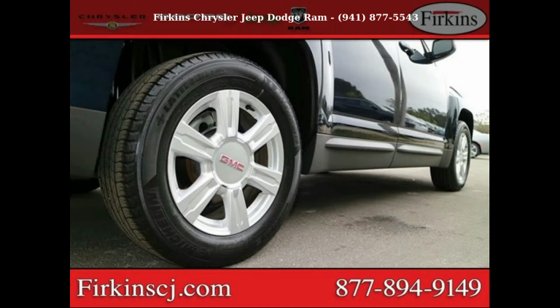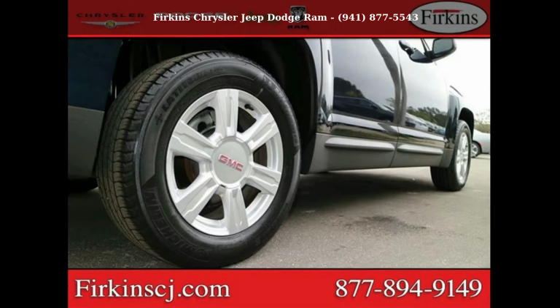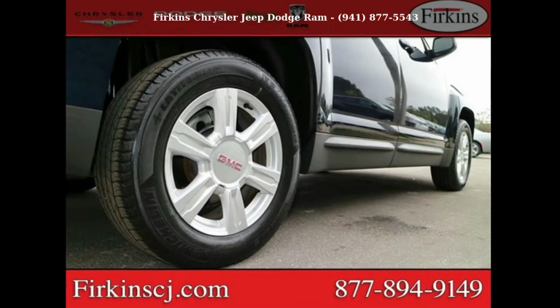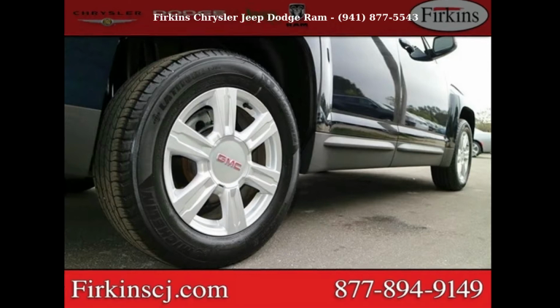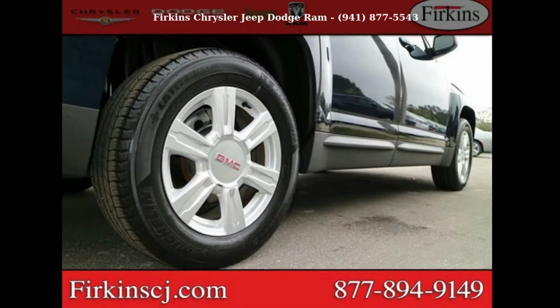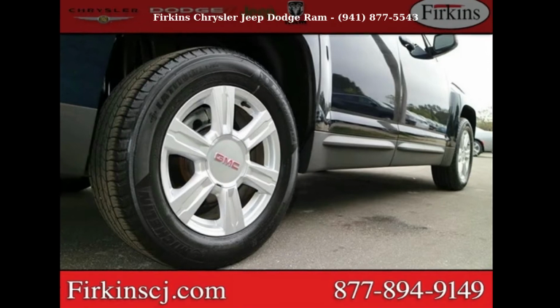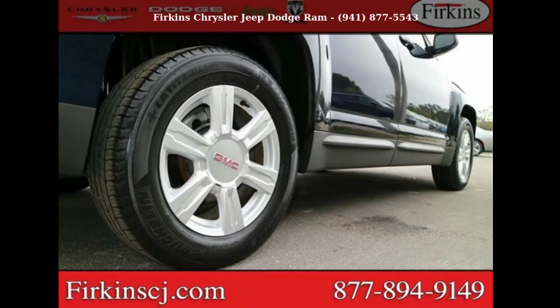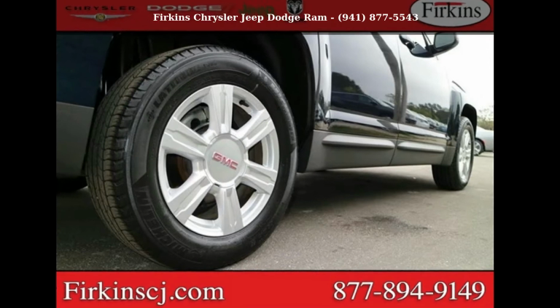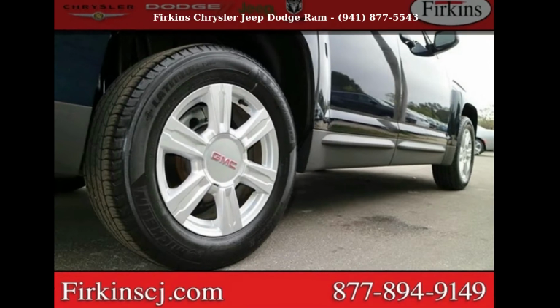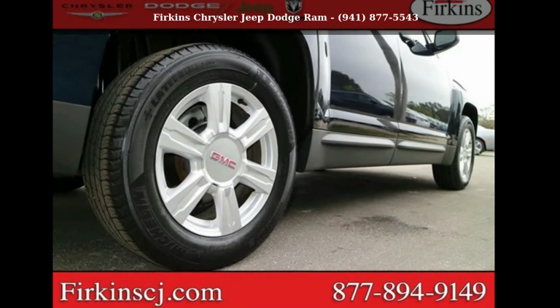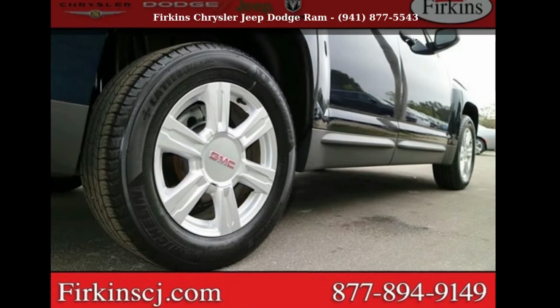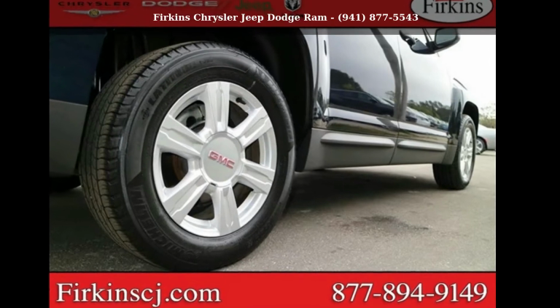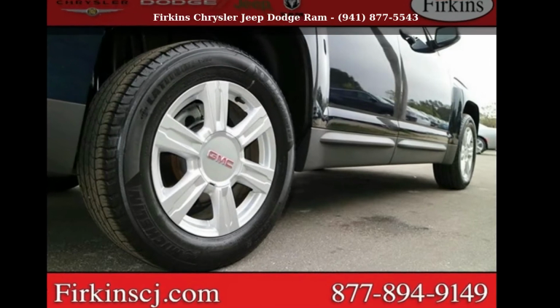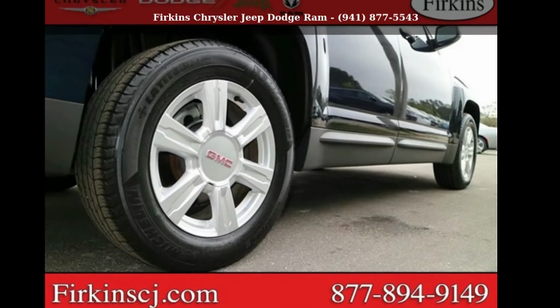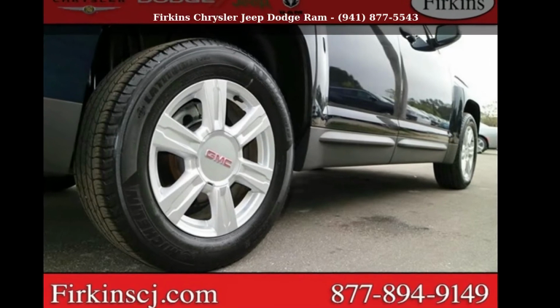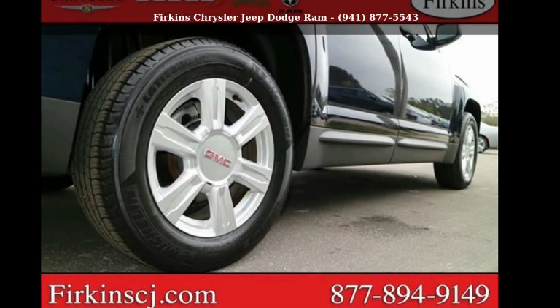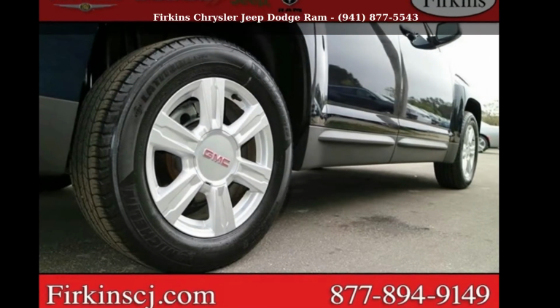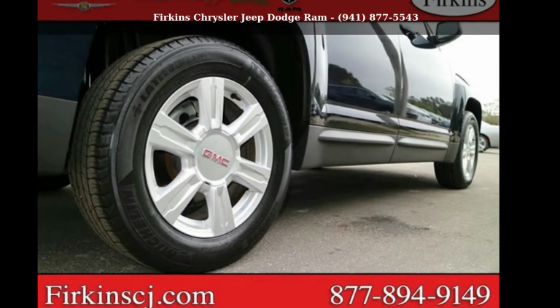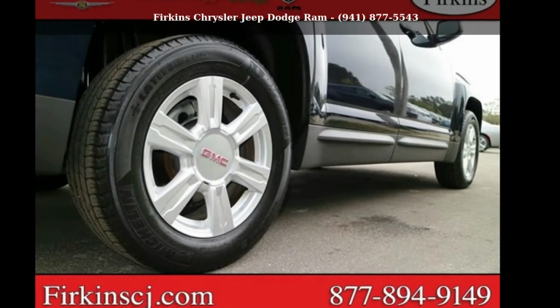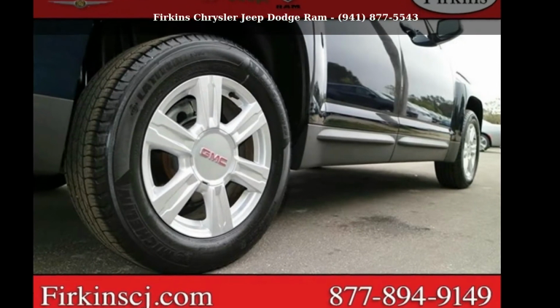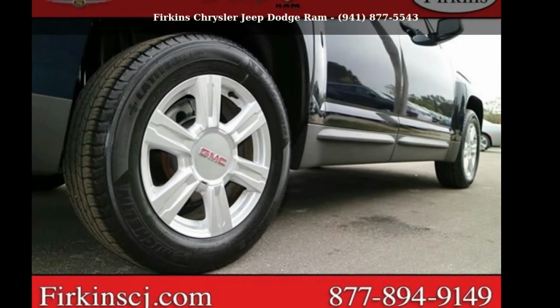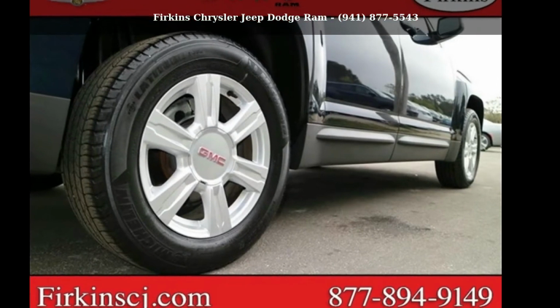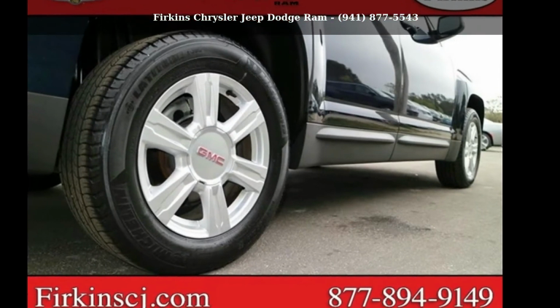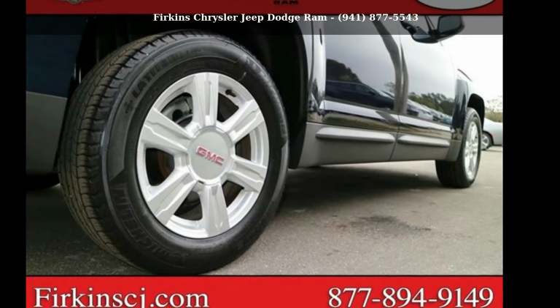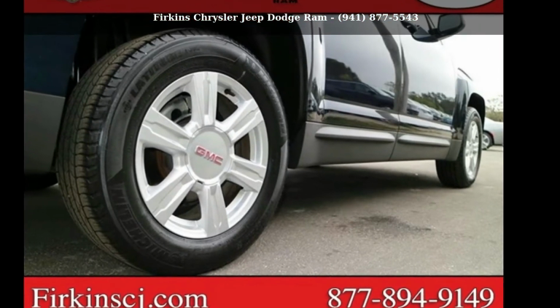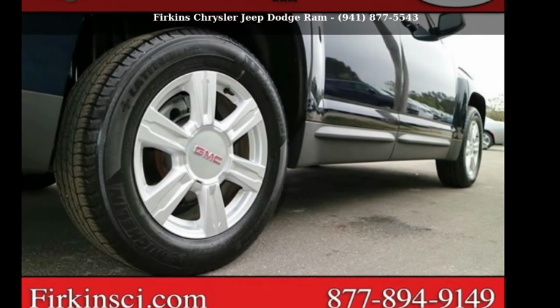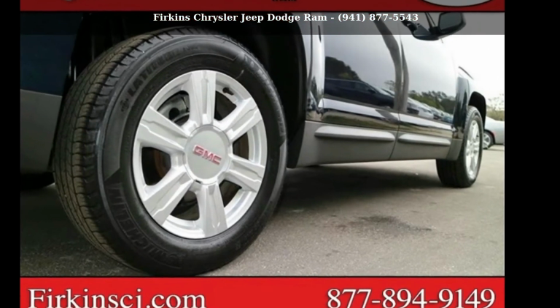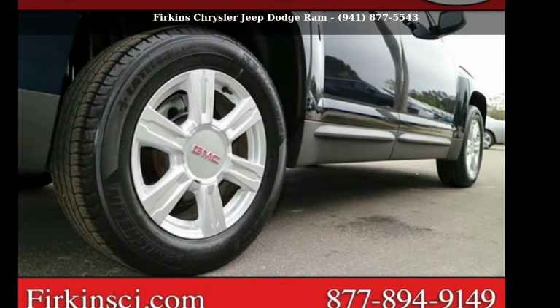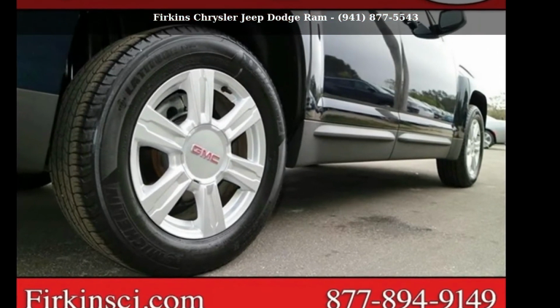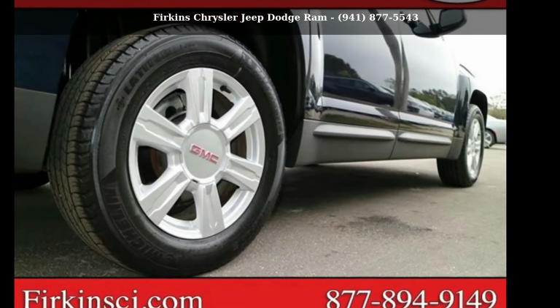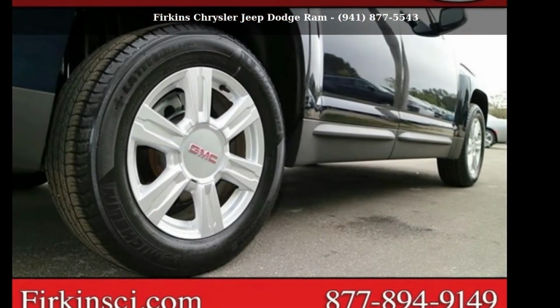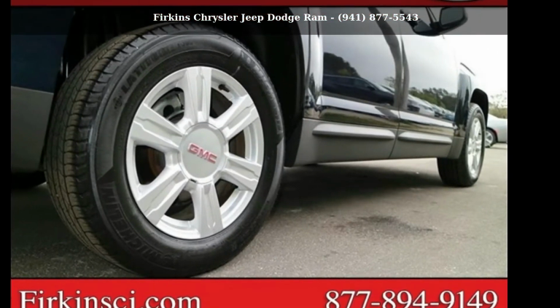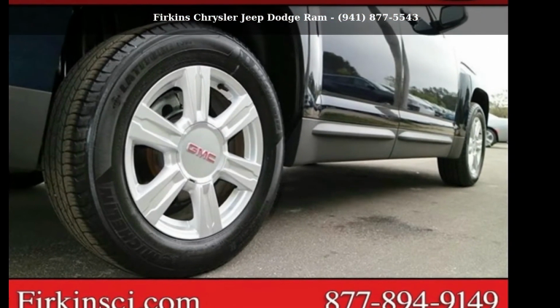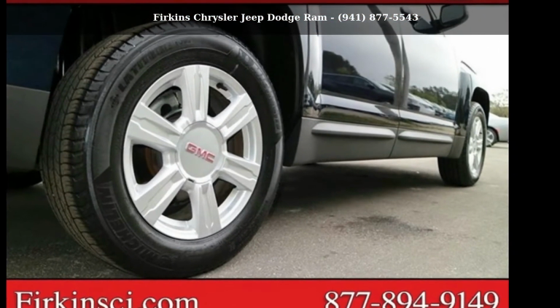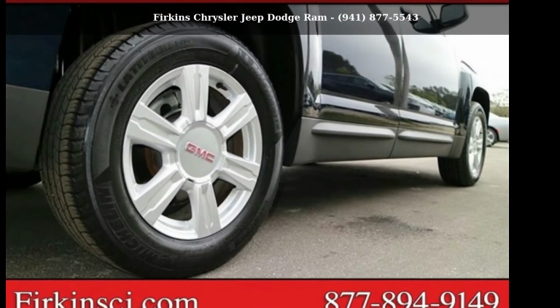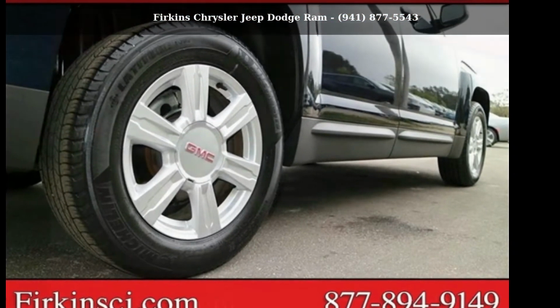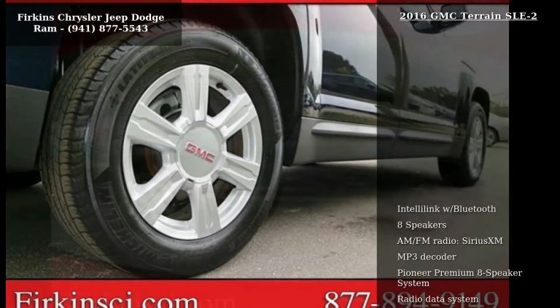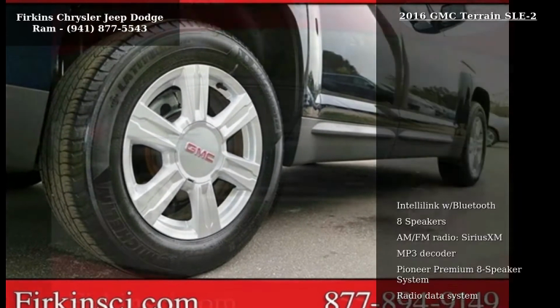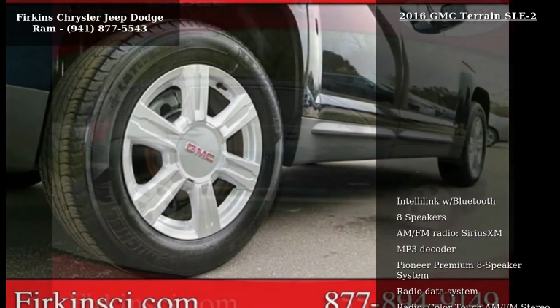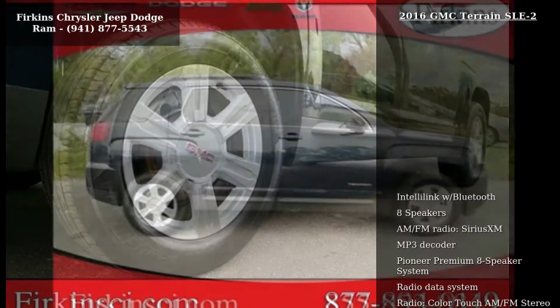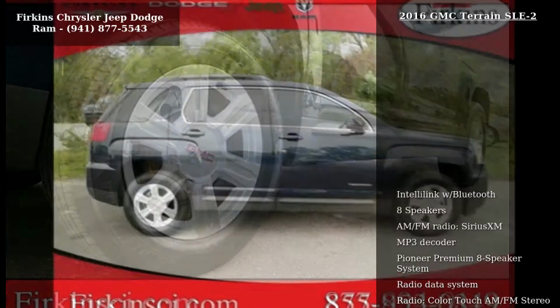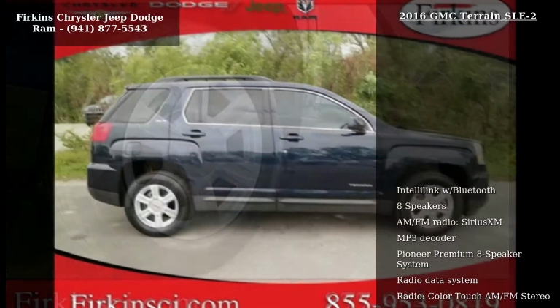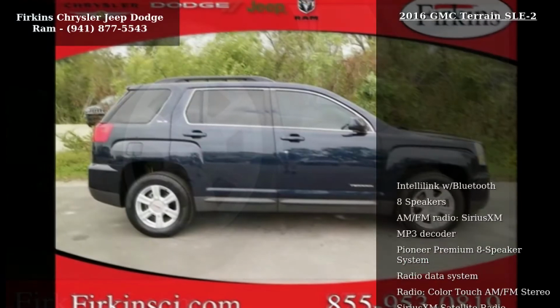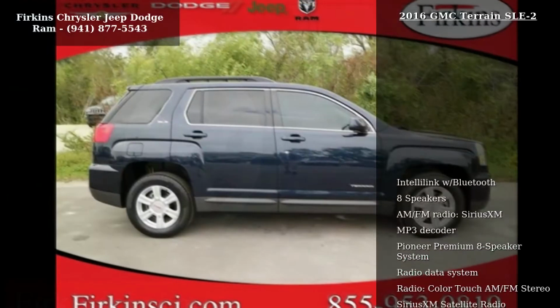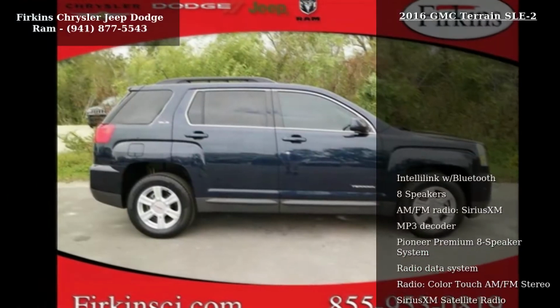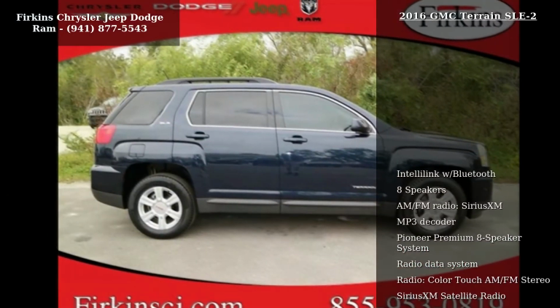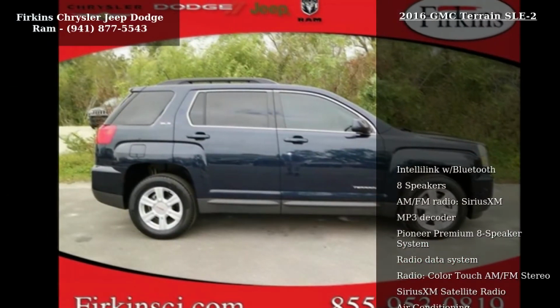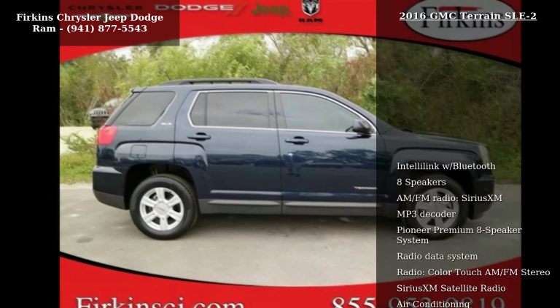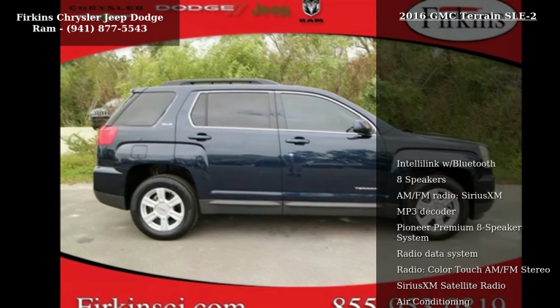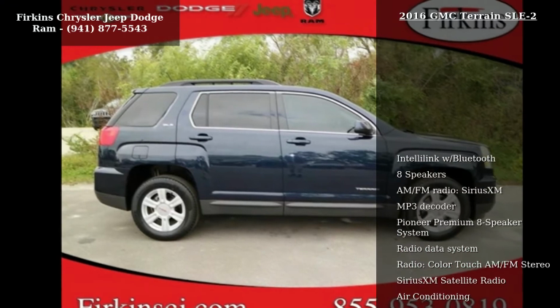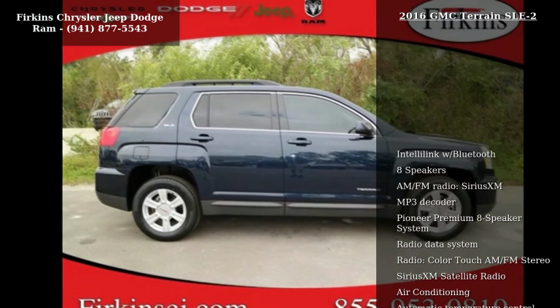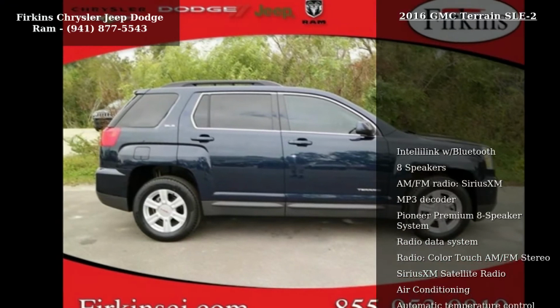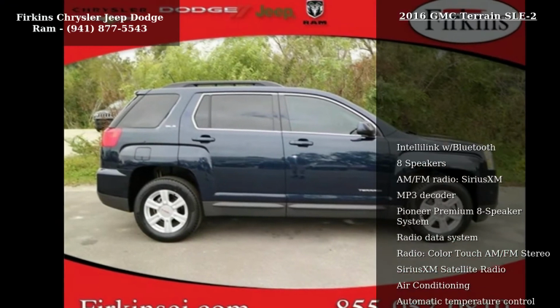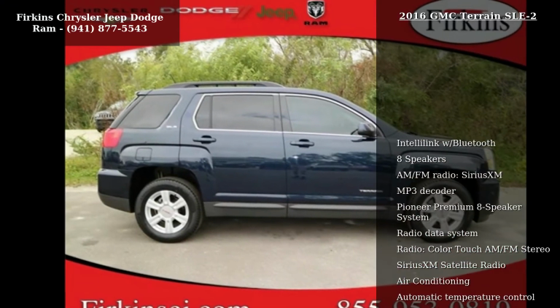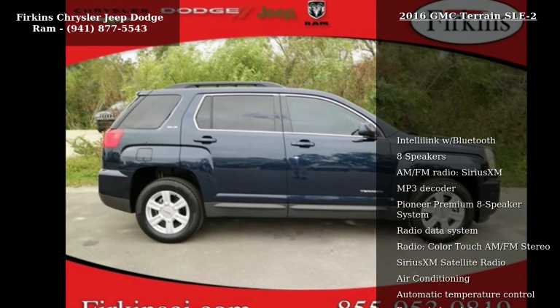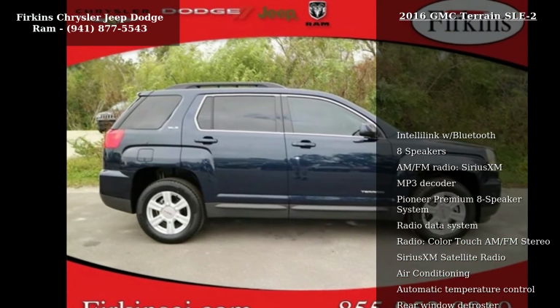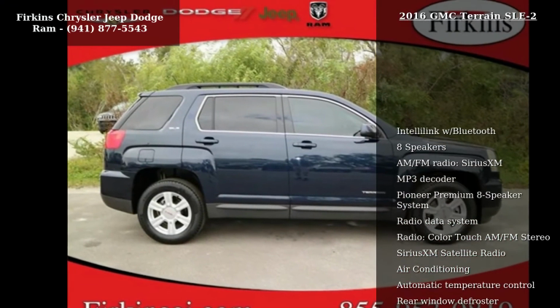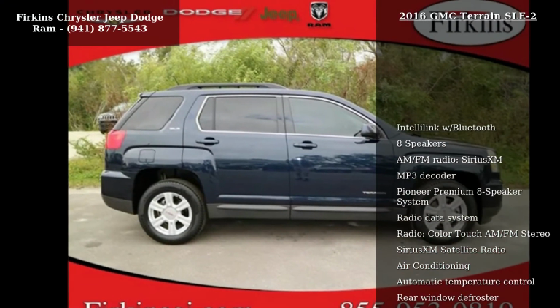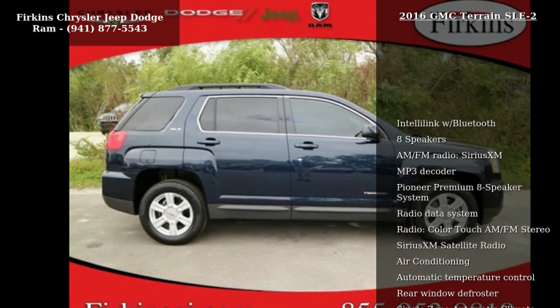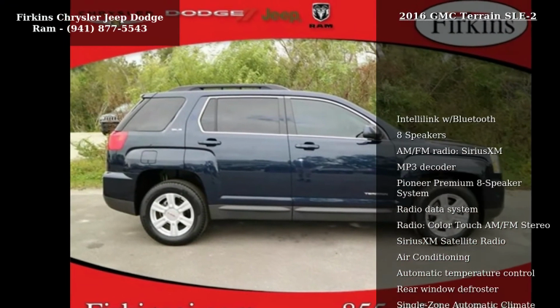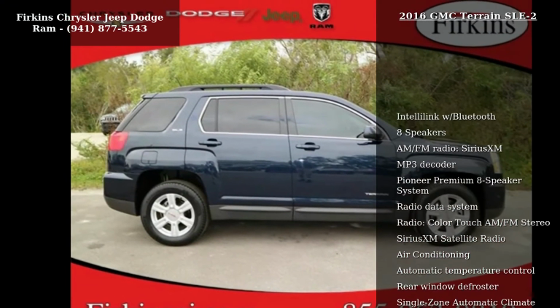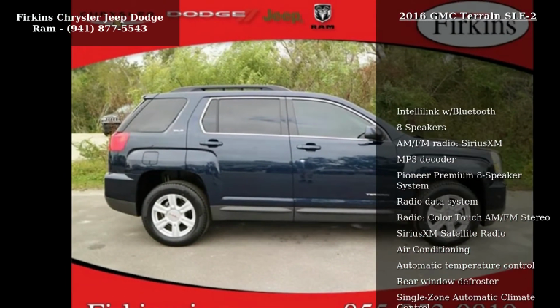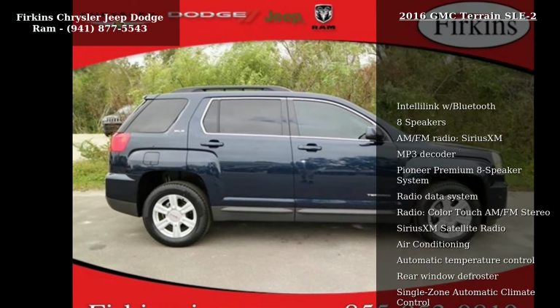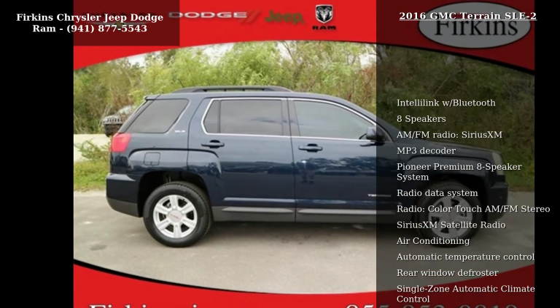Check out this GMC 2016 Terrain SLE2. This may be the set of wheels you've been looking for.